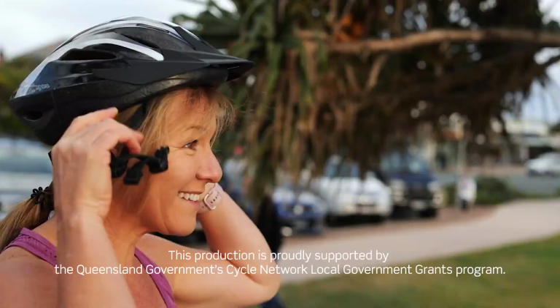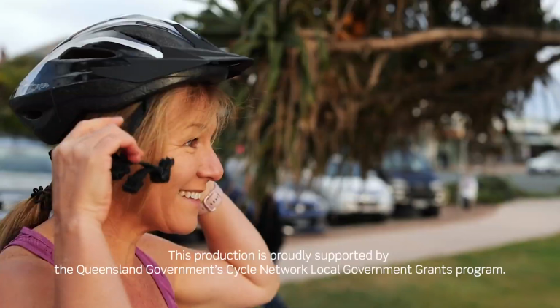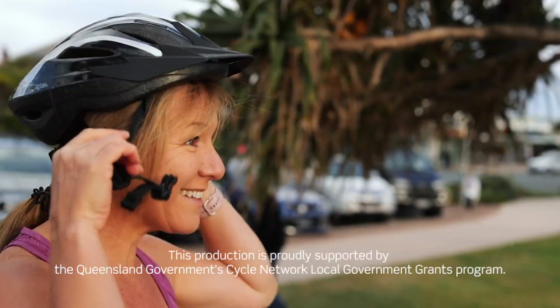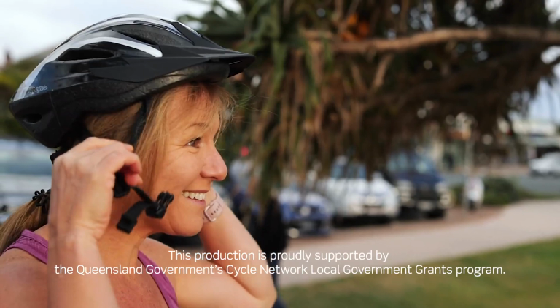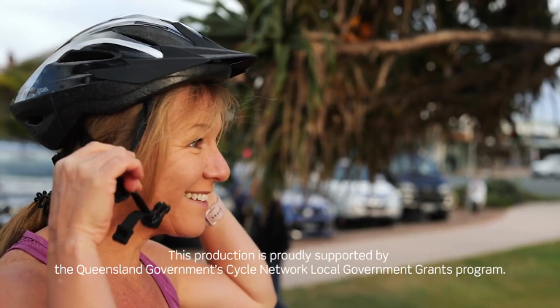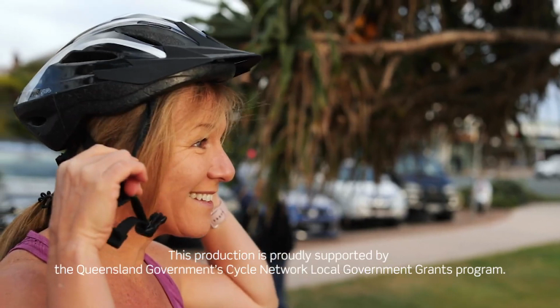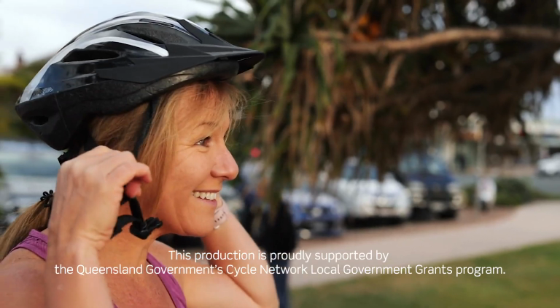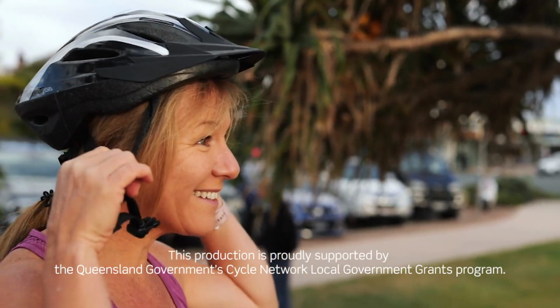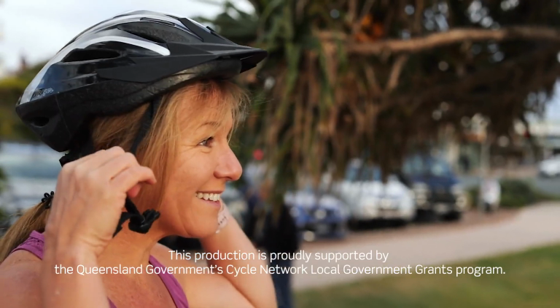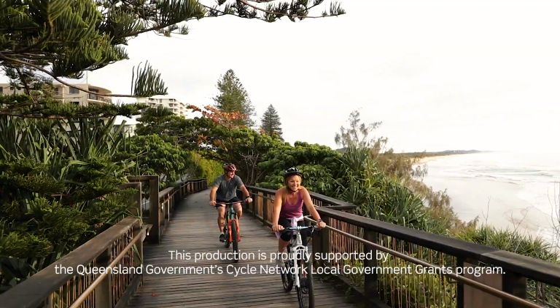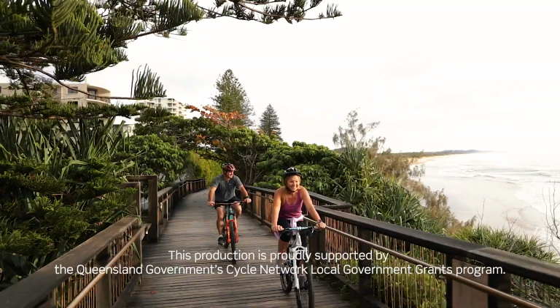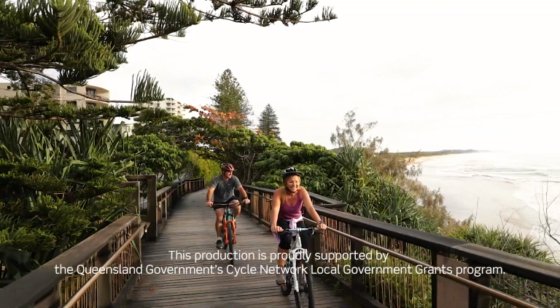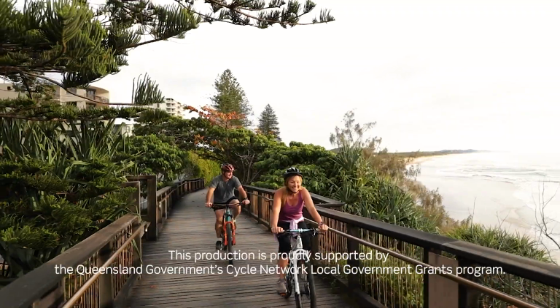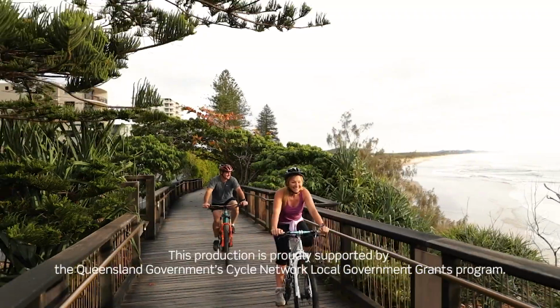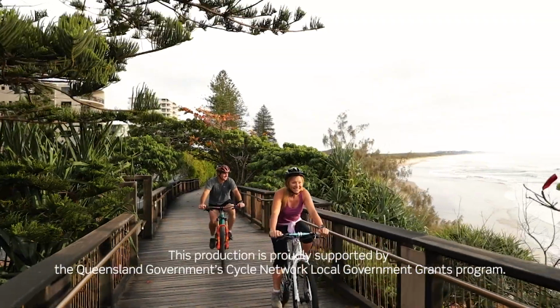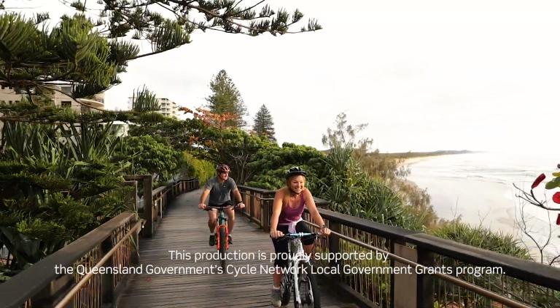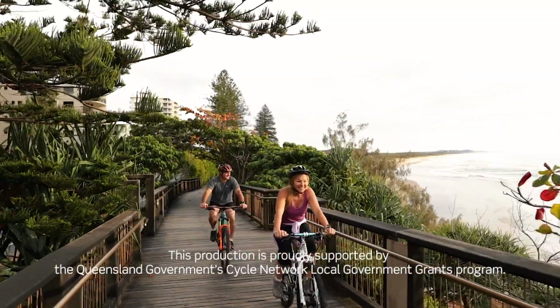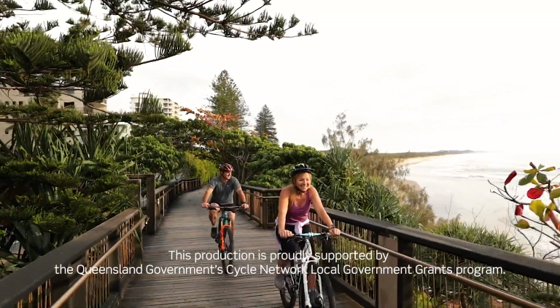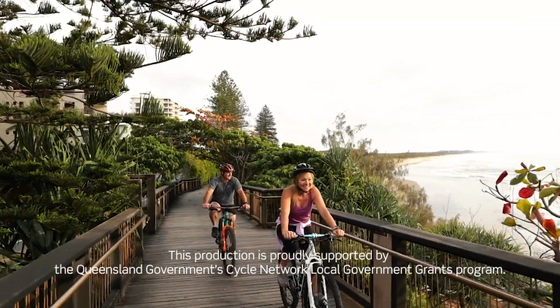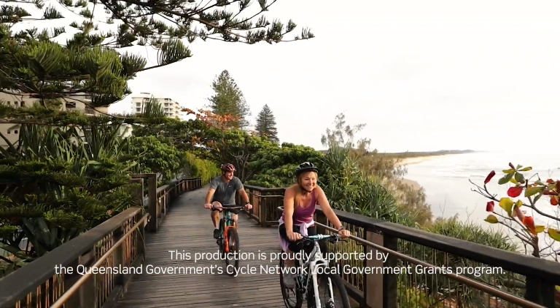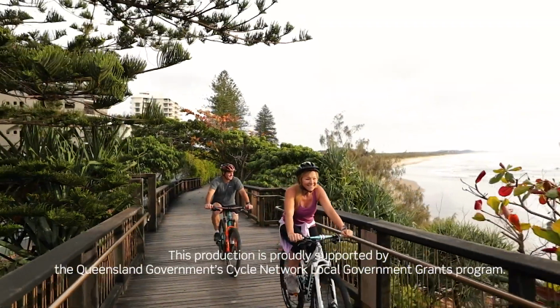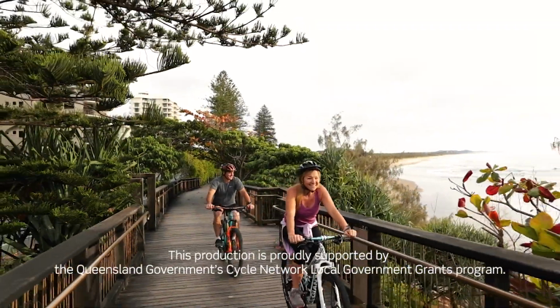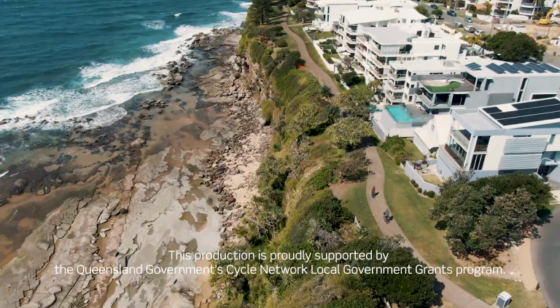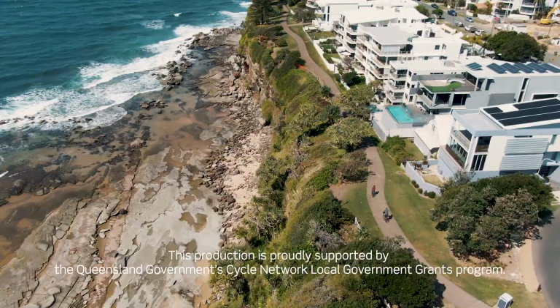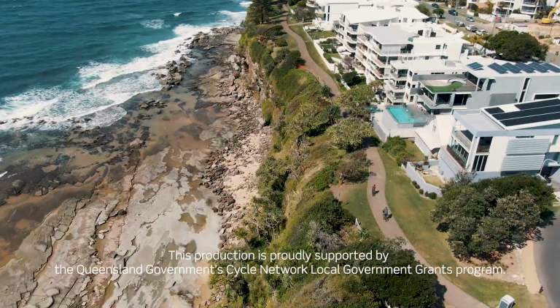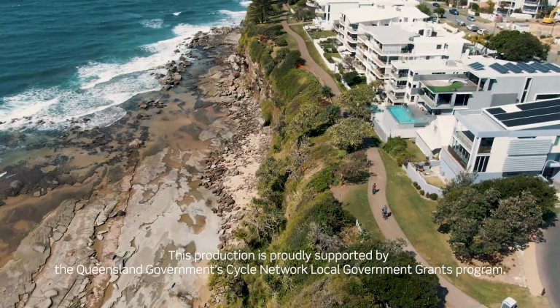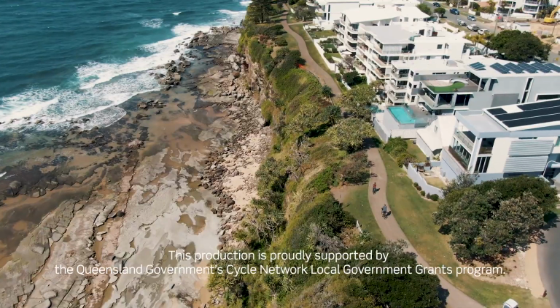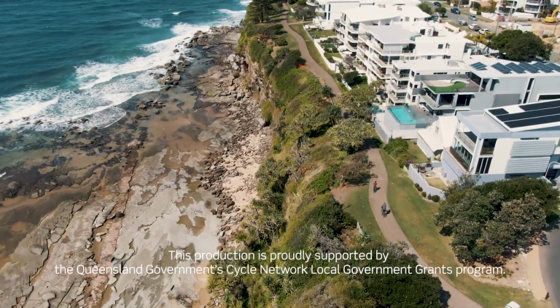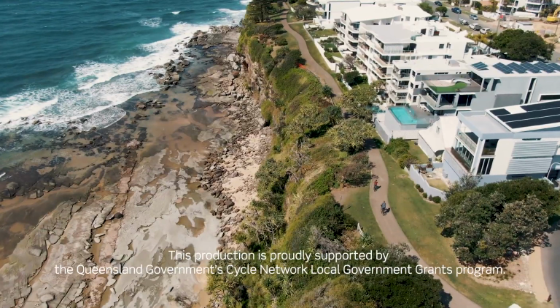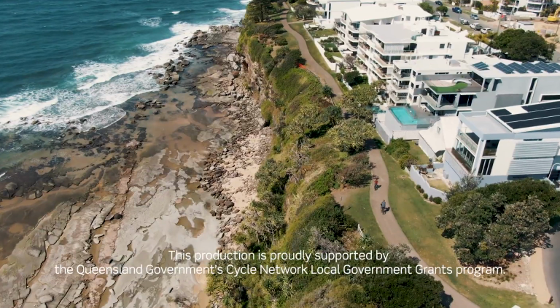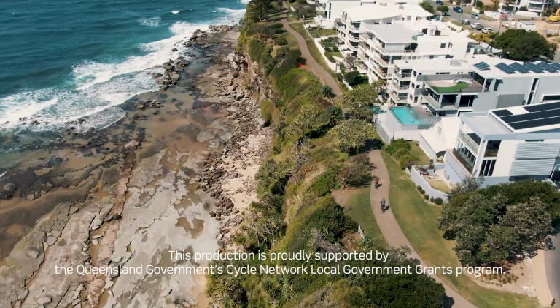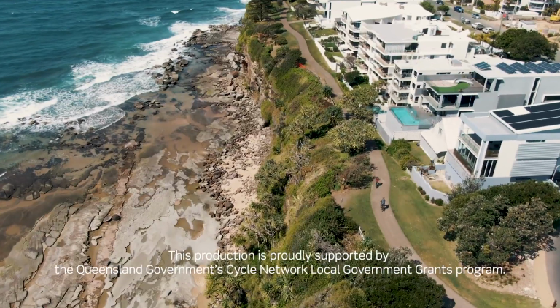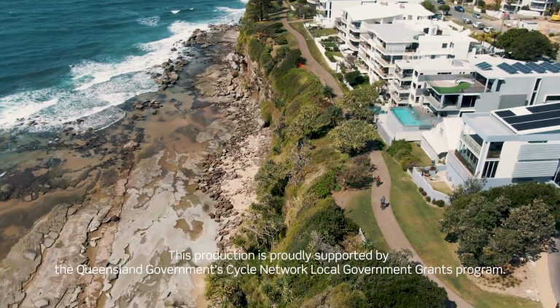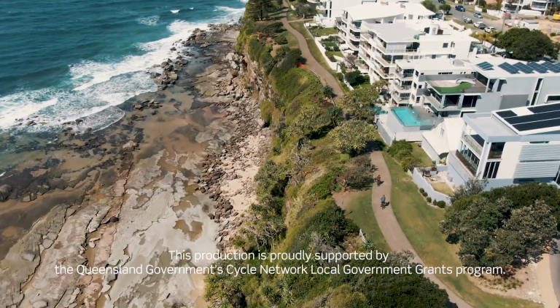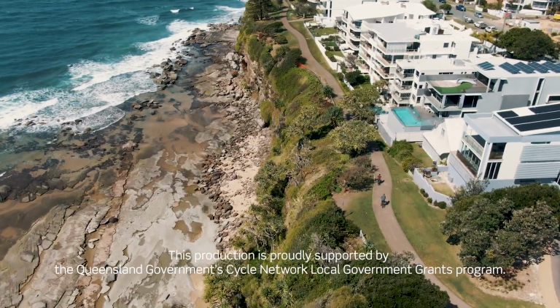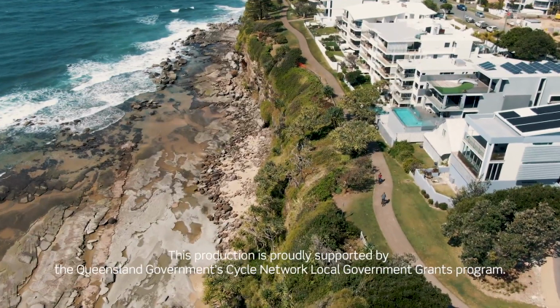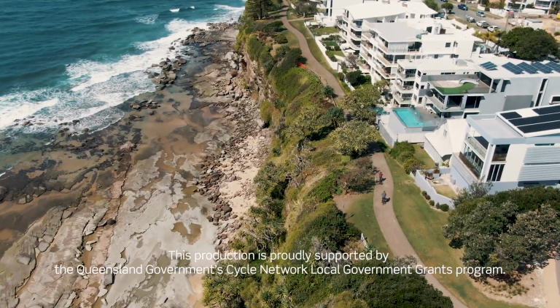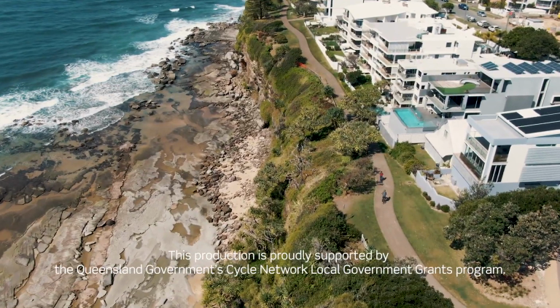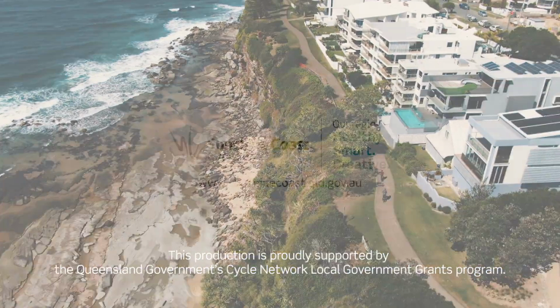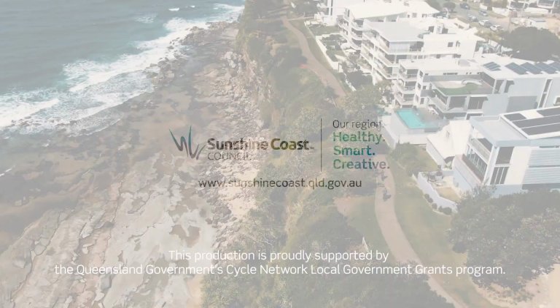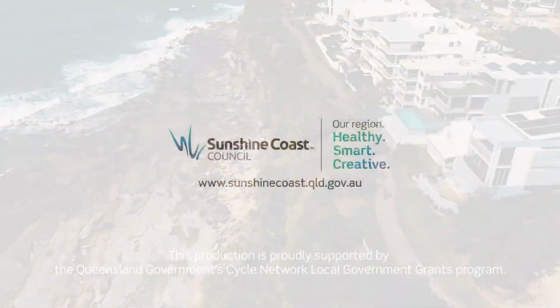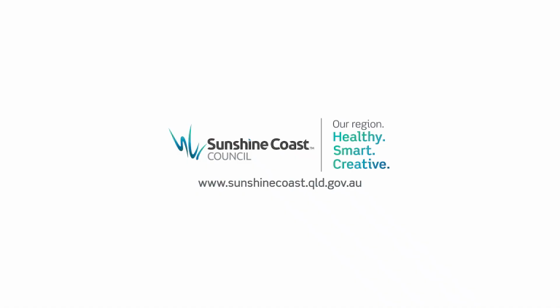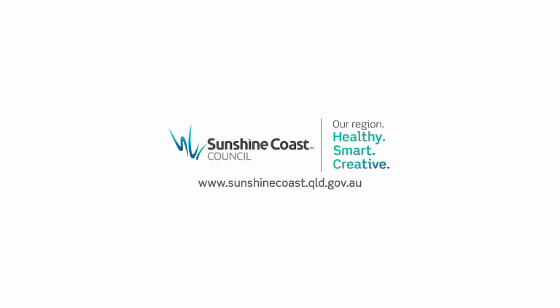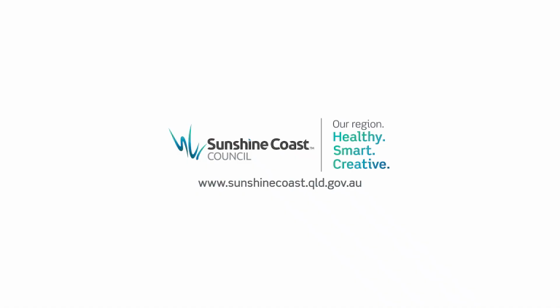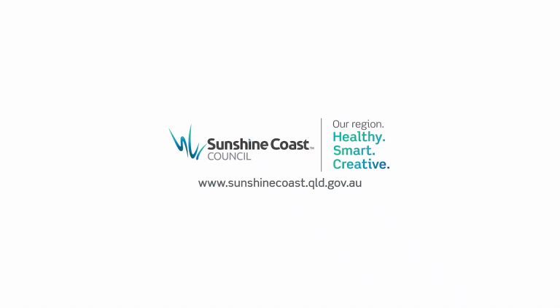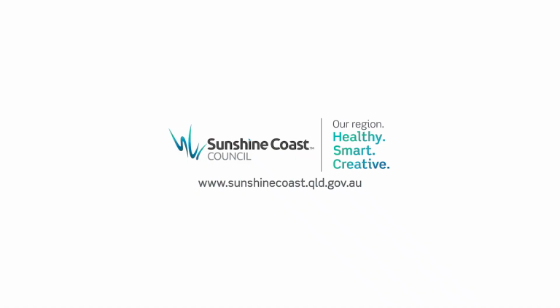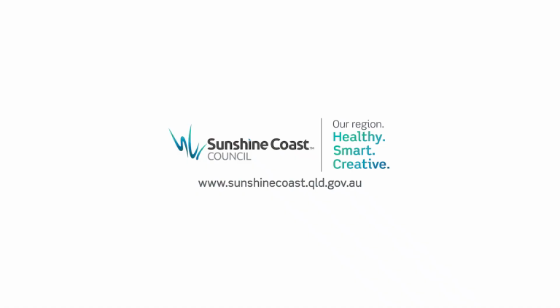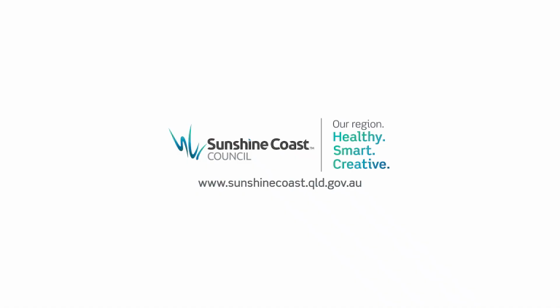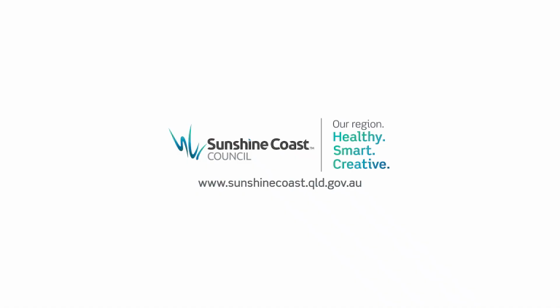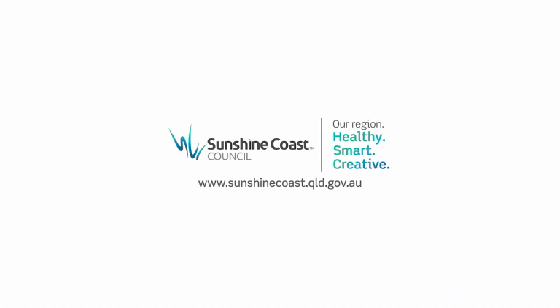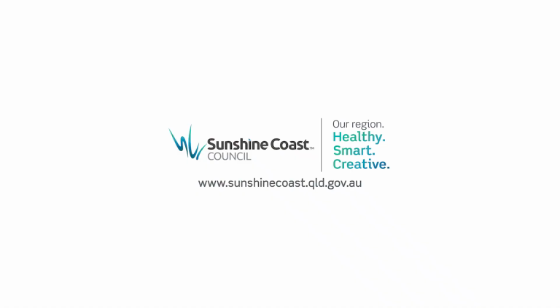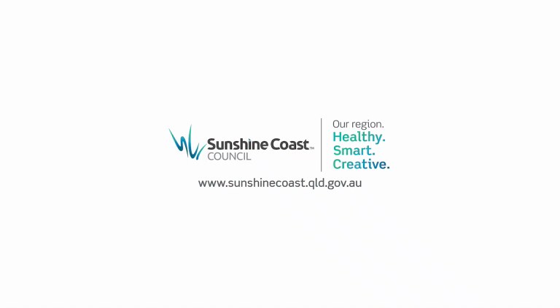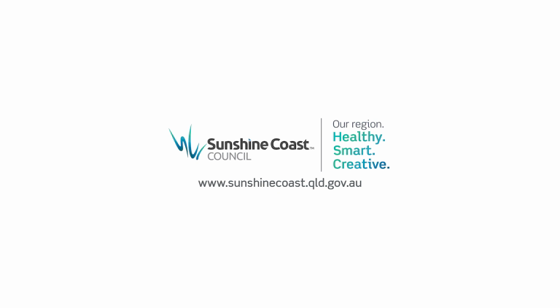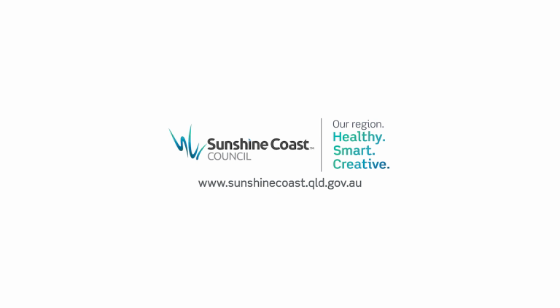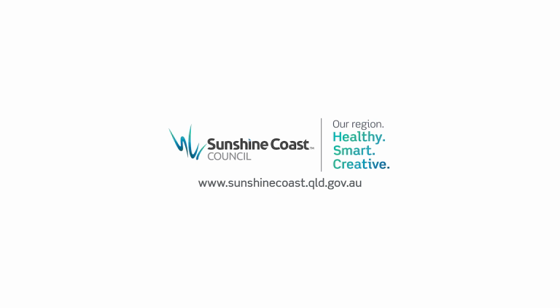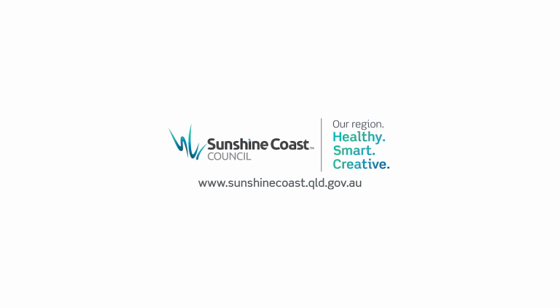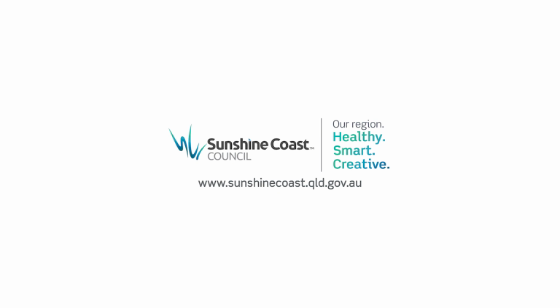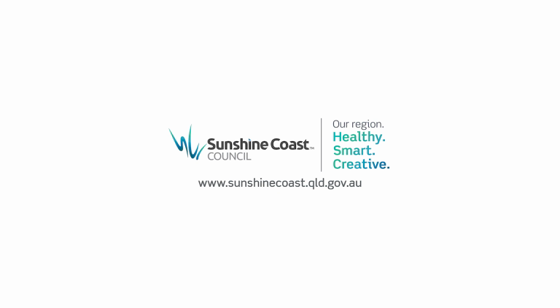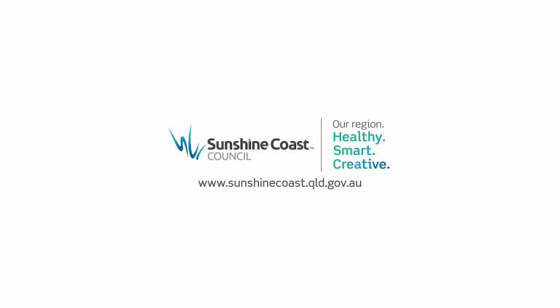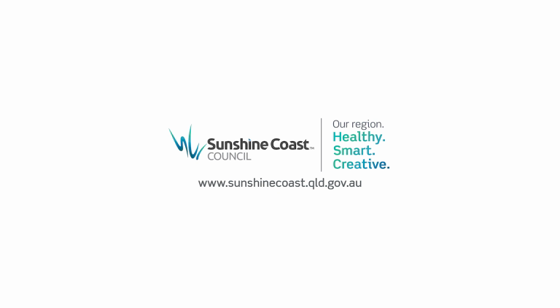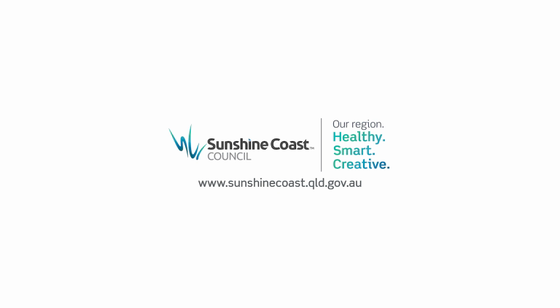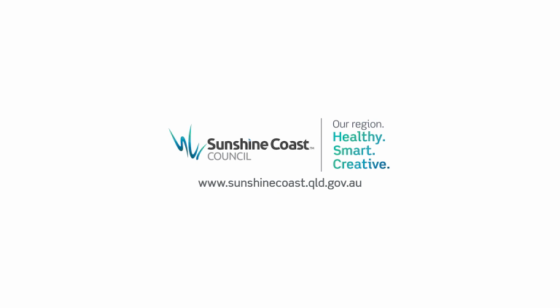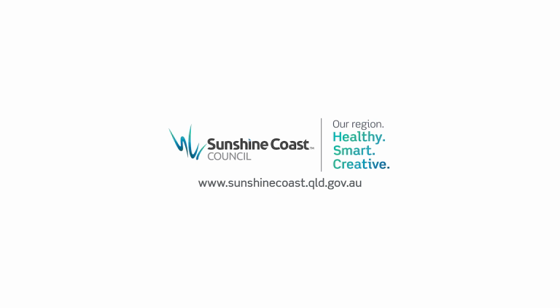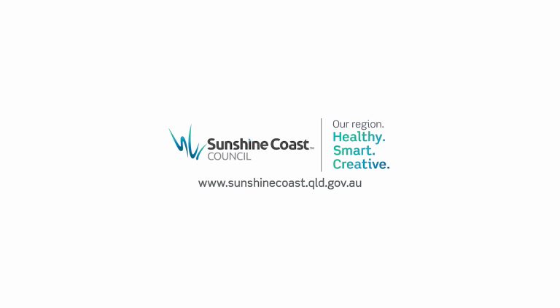Supported by the Queensland Government Cycle Network Local Government Grants Program. Sunshine Coast Council — our region: healthy, smart, creative.